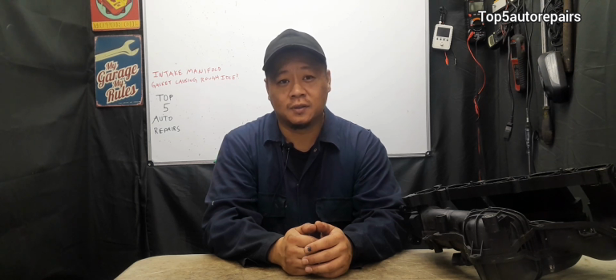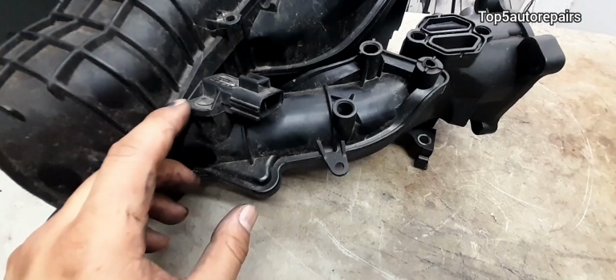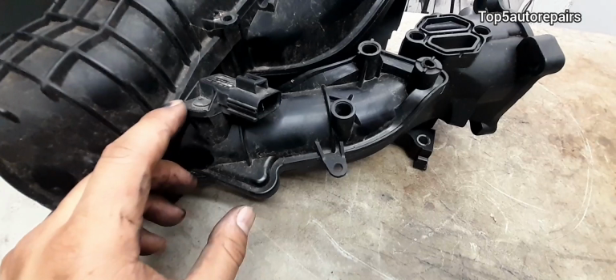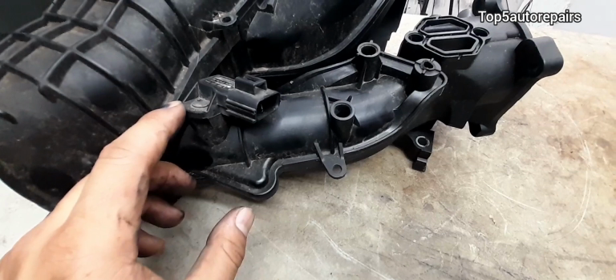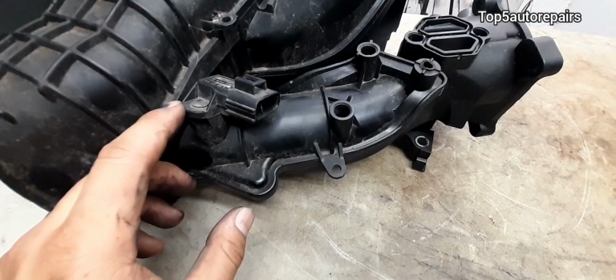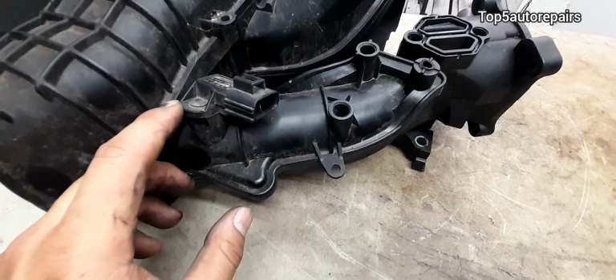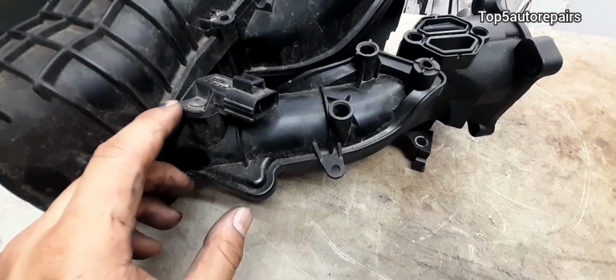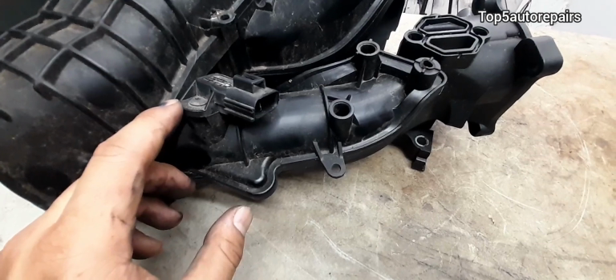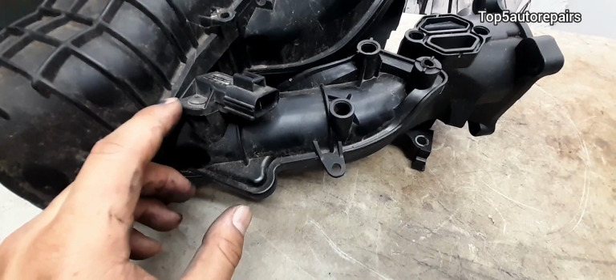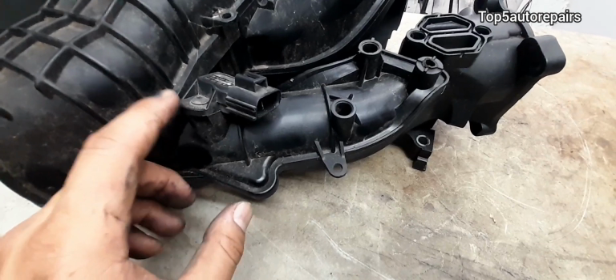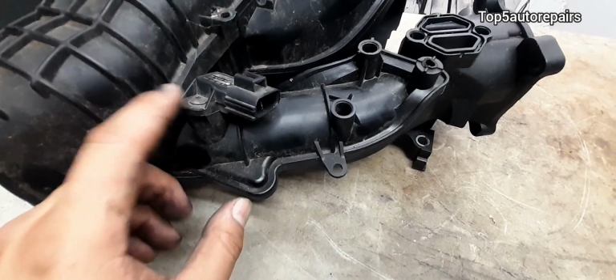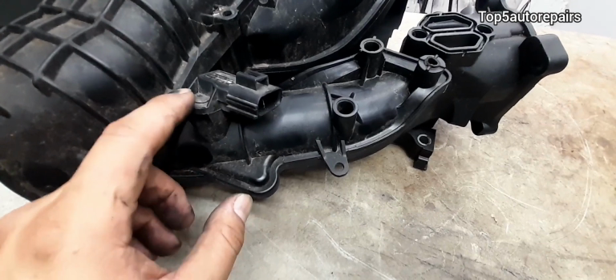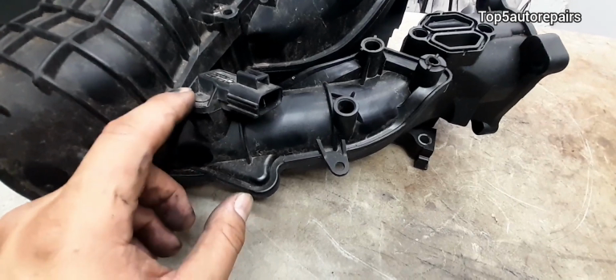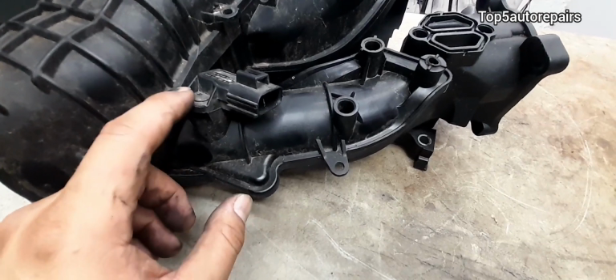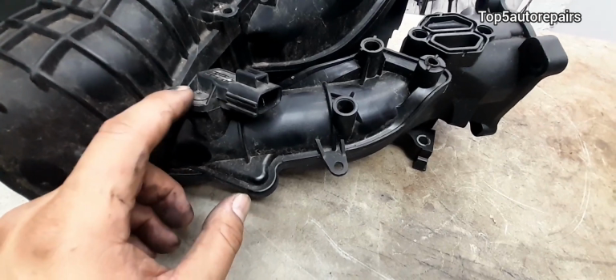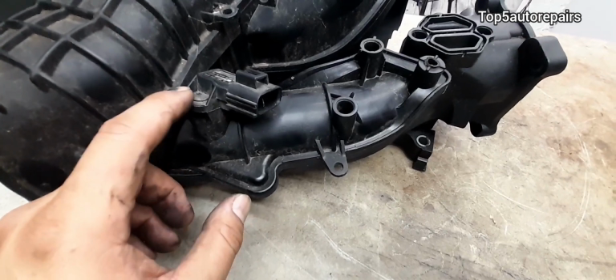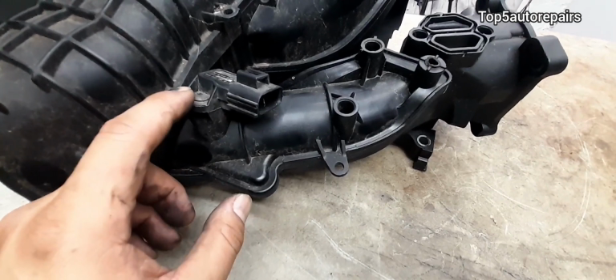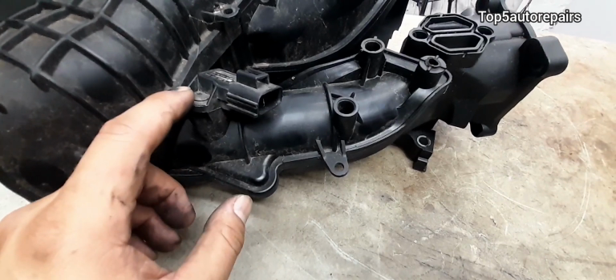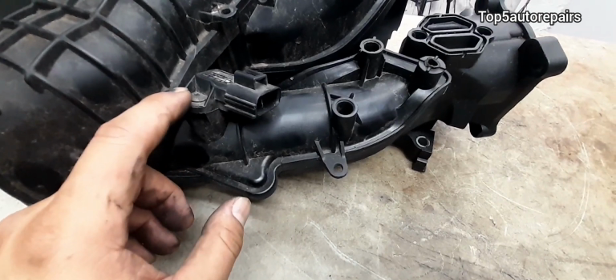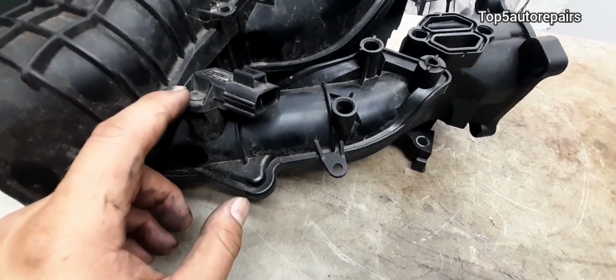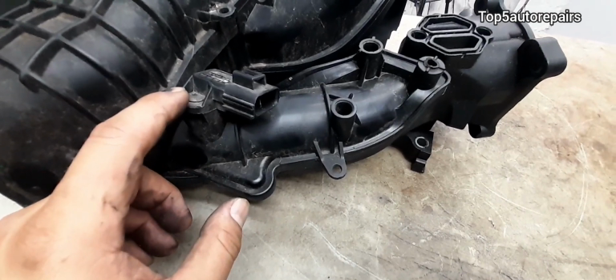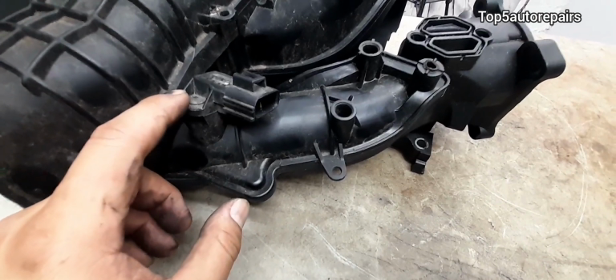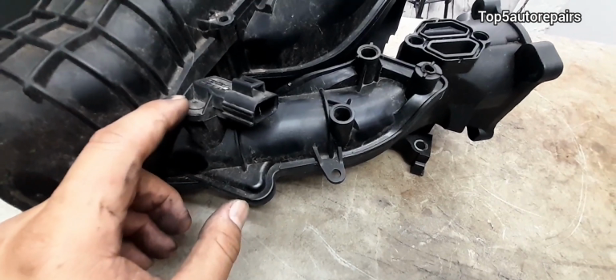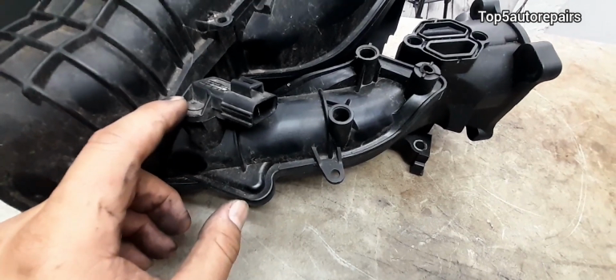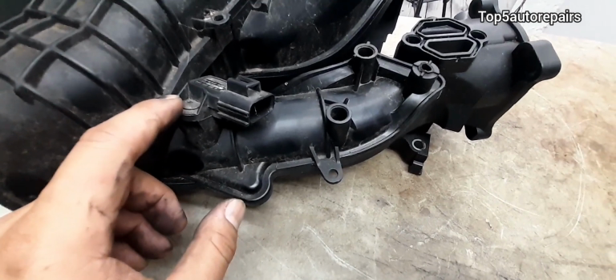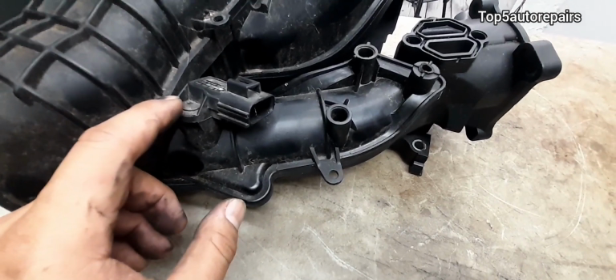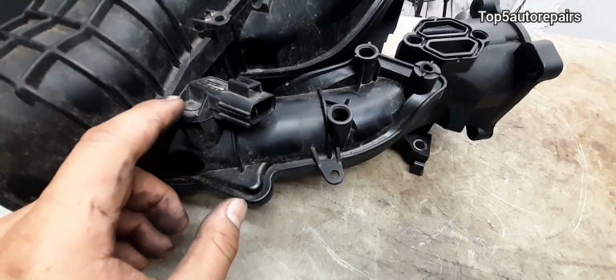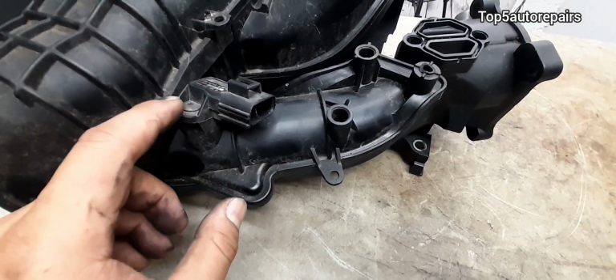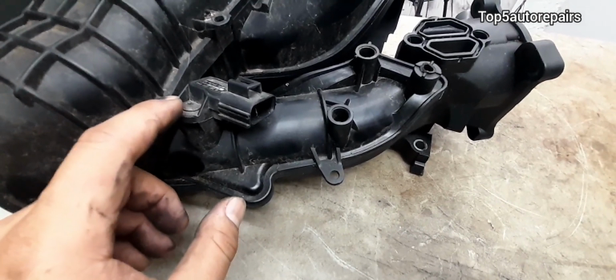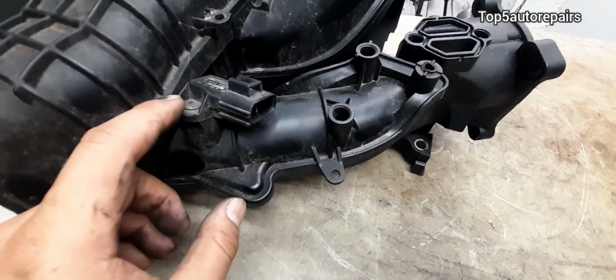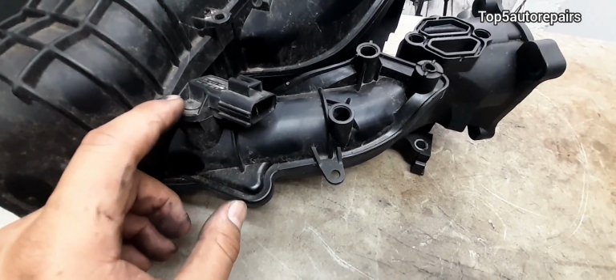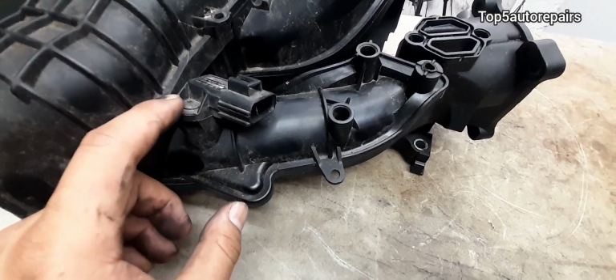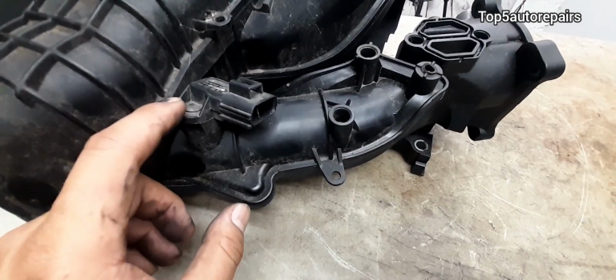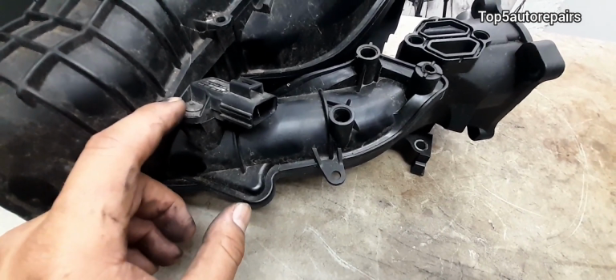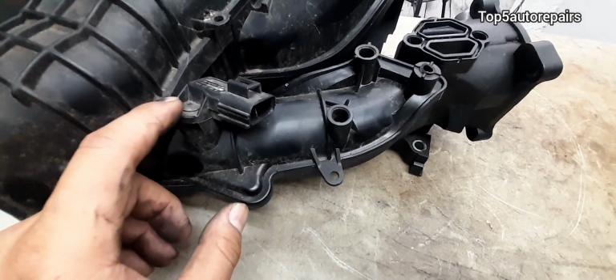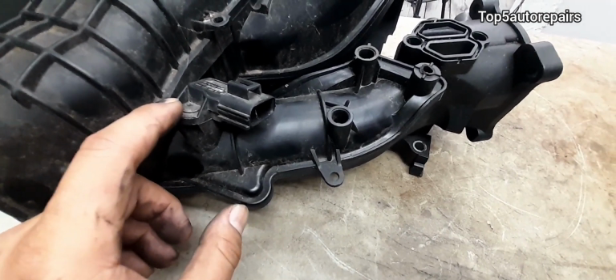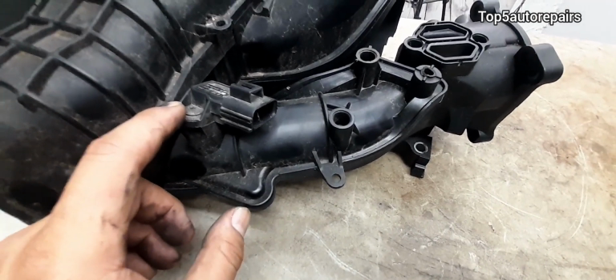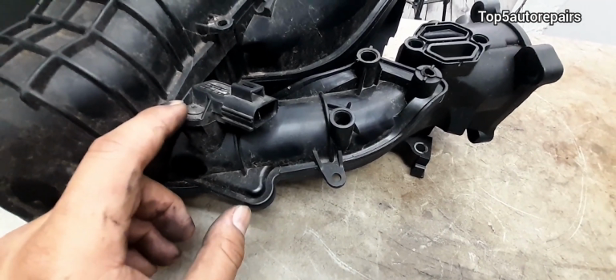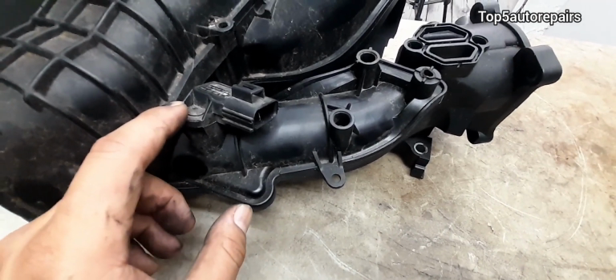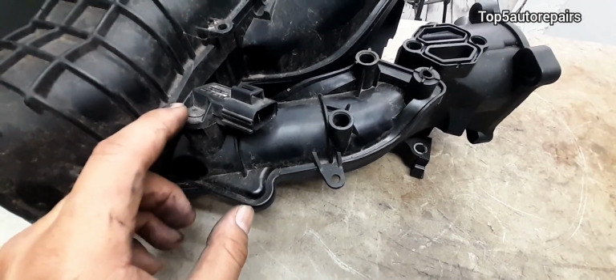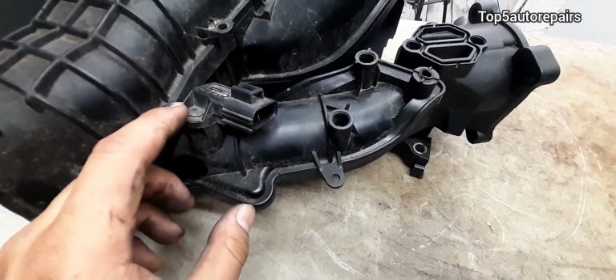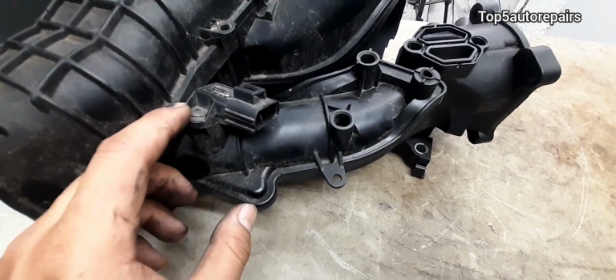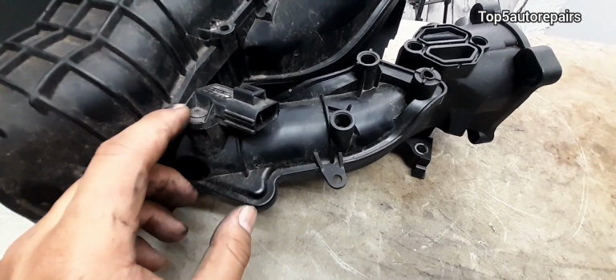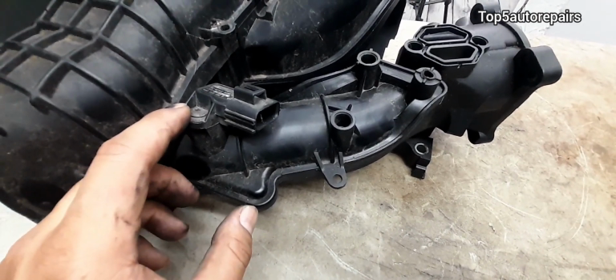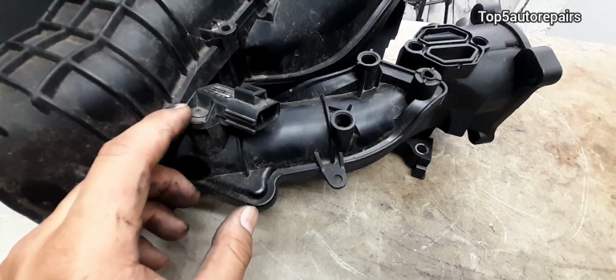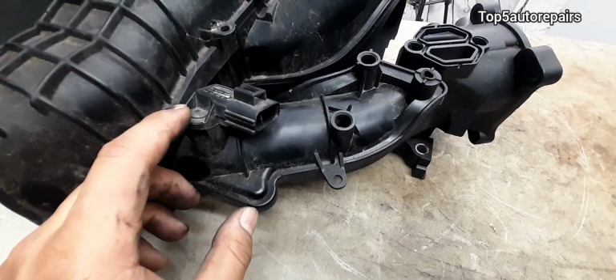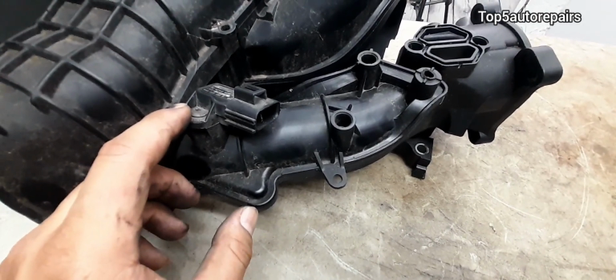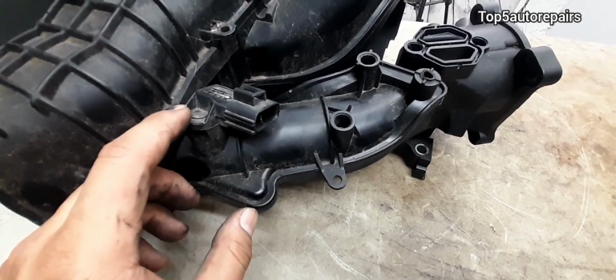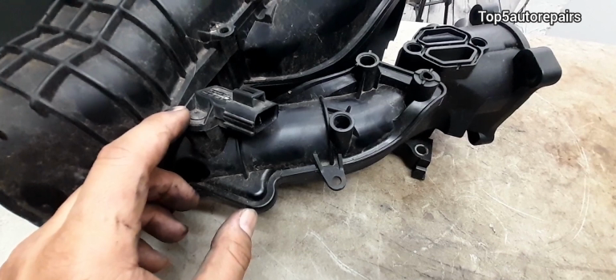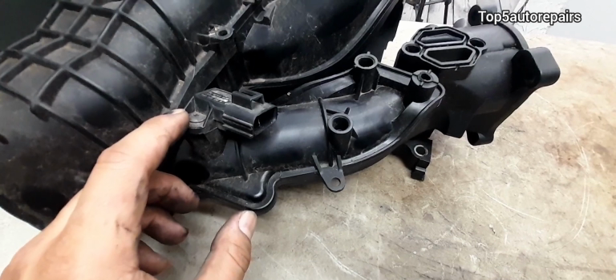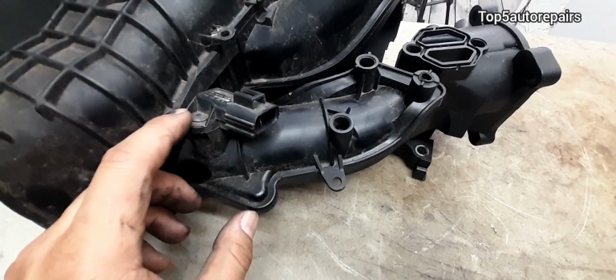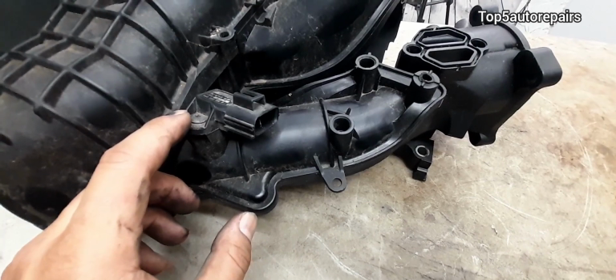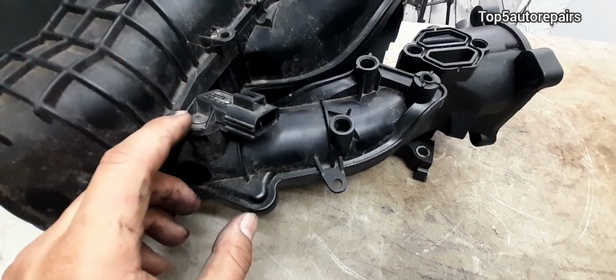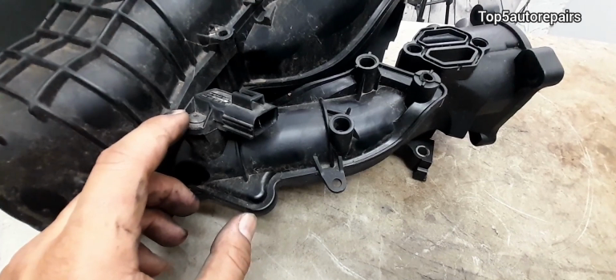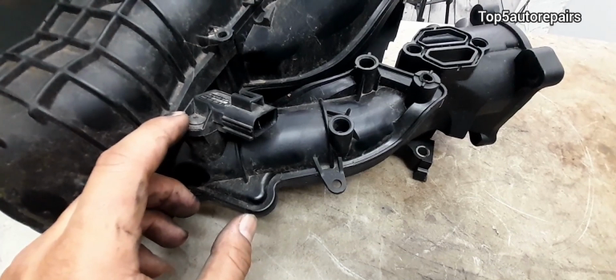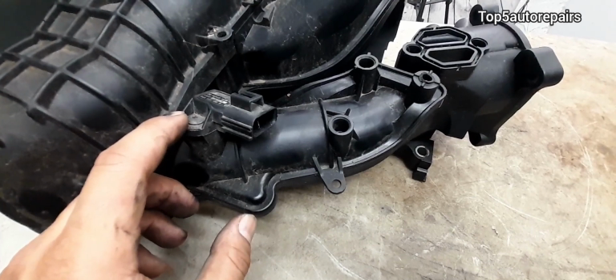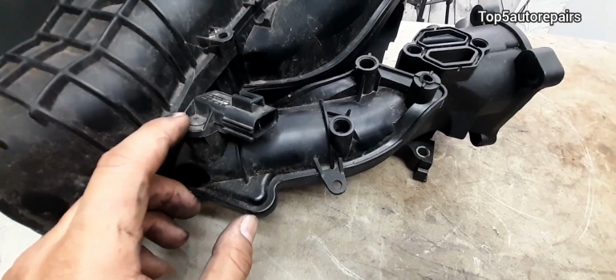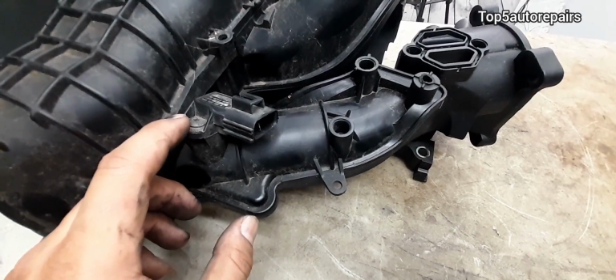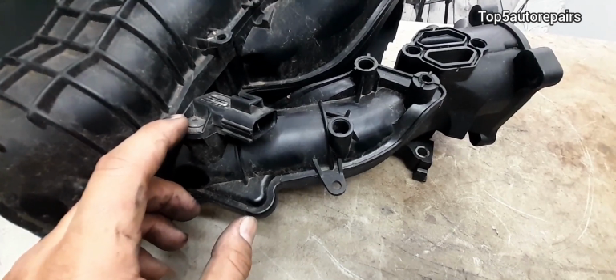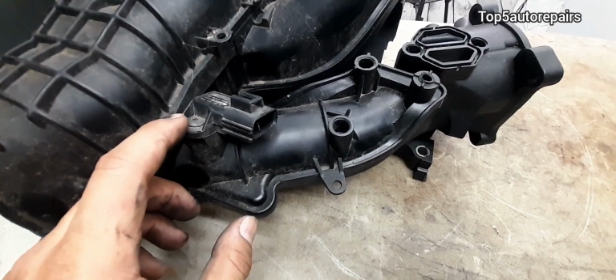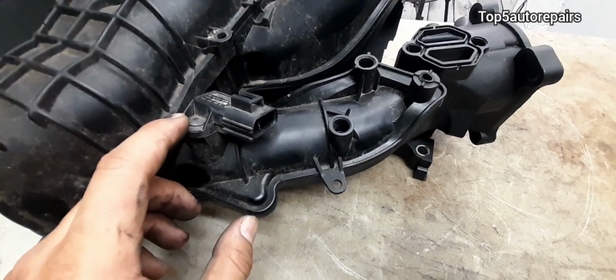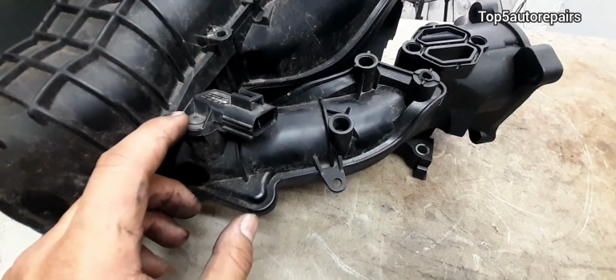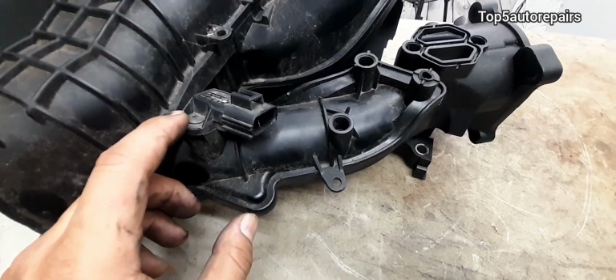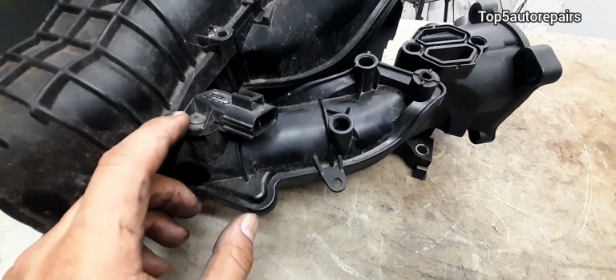Also, make sure the MAP sensor or rings are not bad, and make sure none of the vacuum hoses are loose as well.